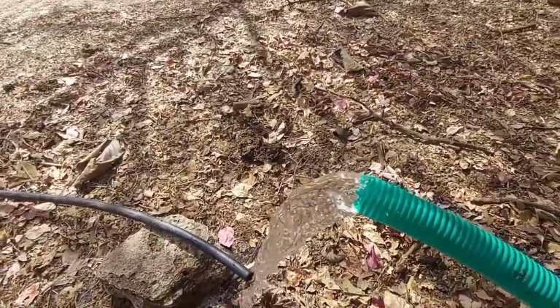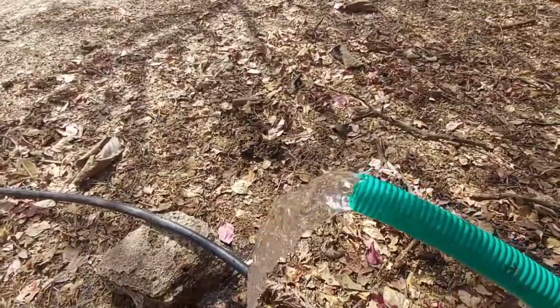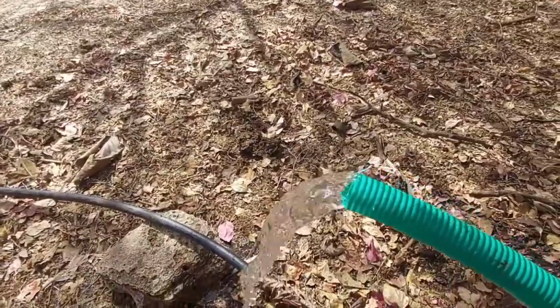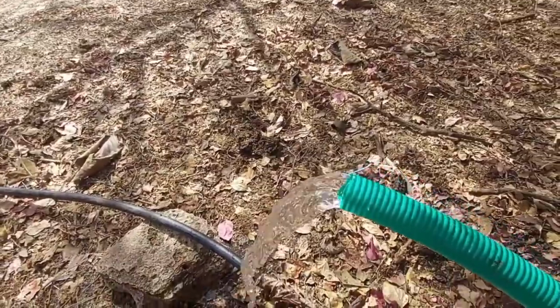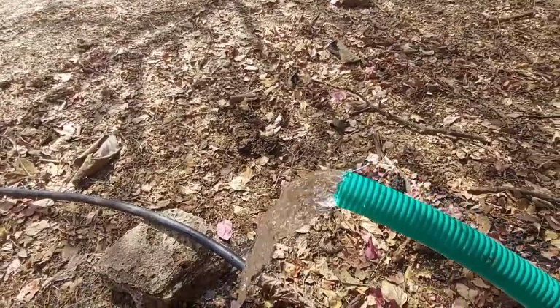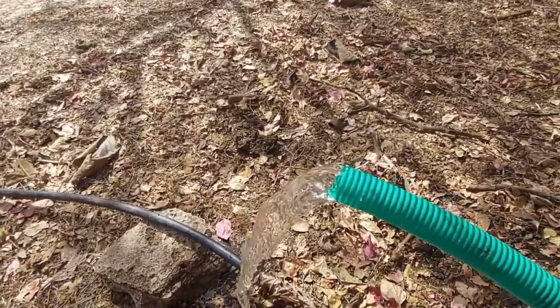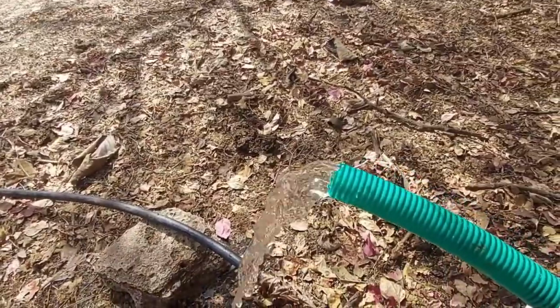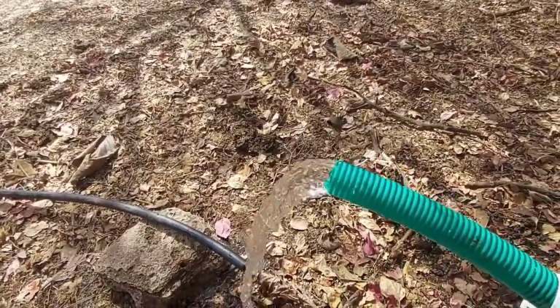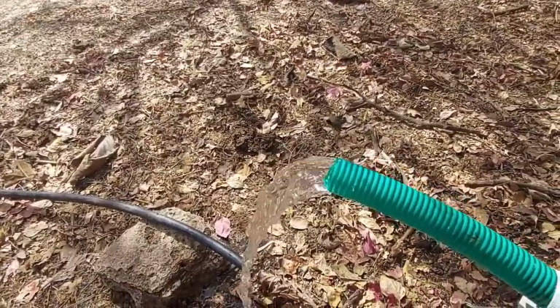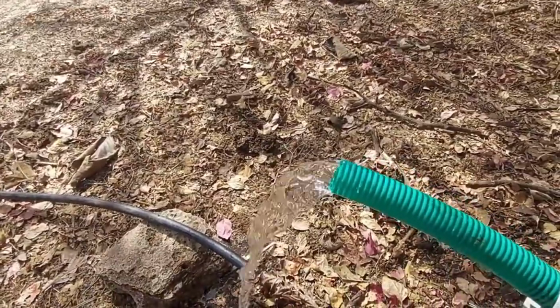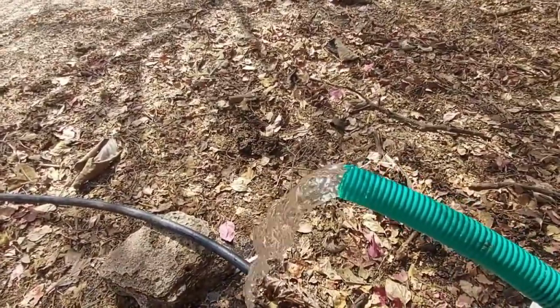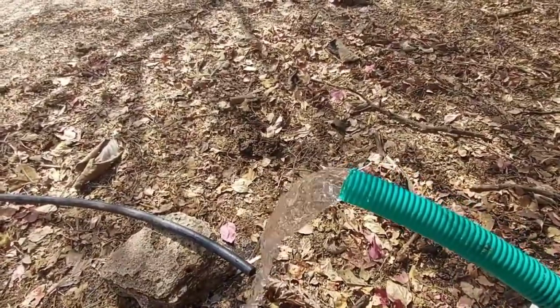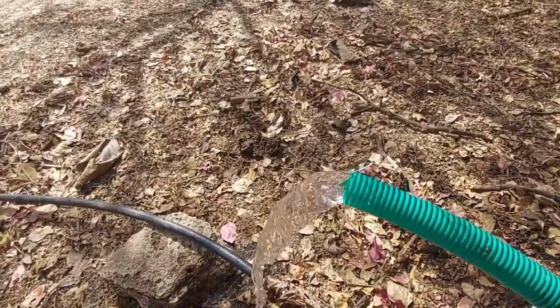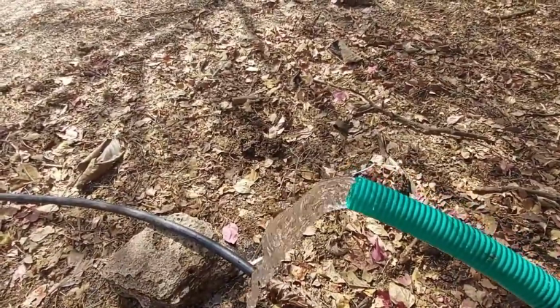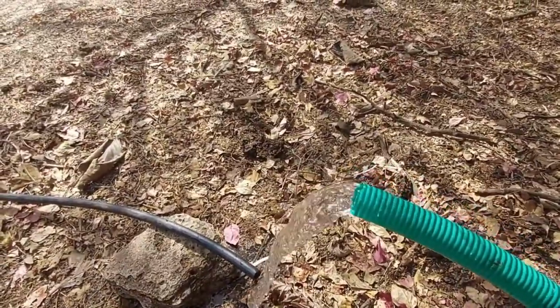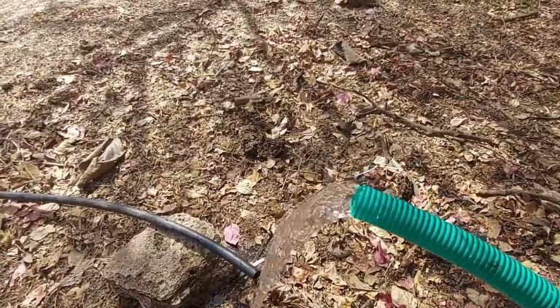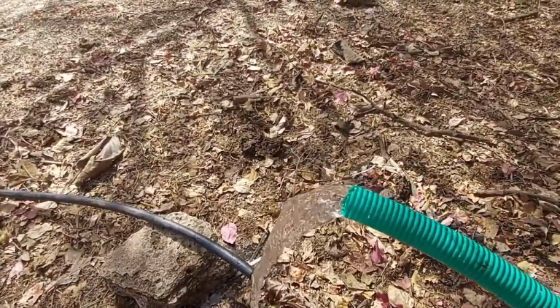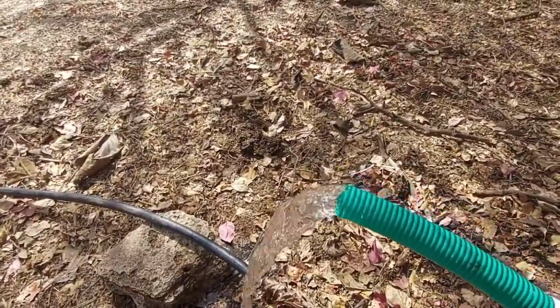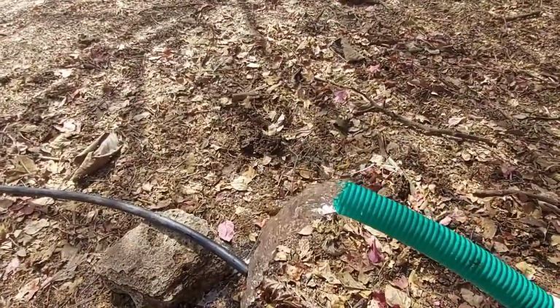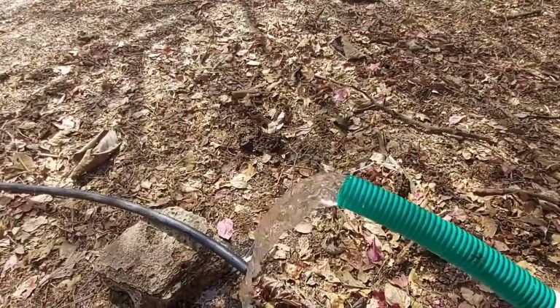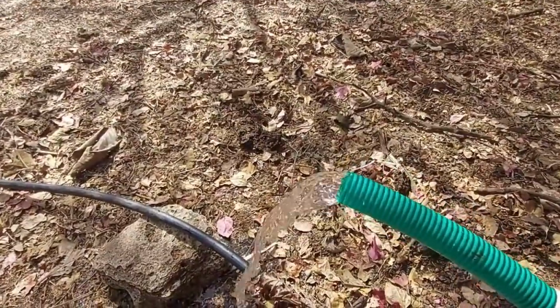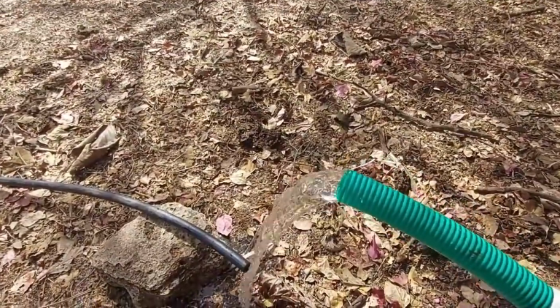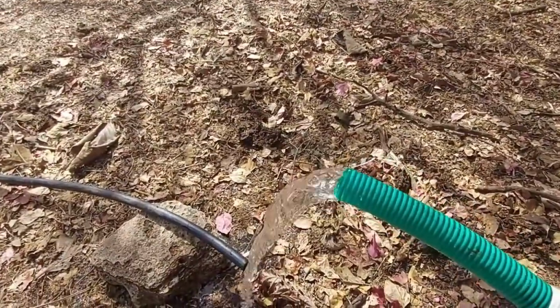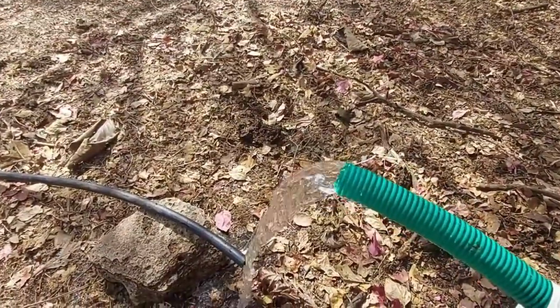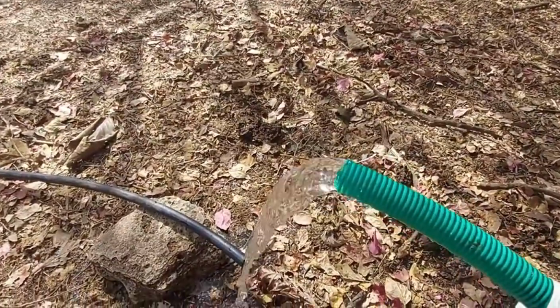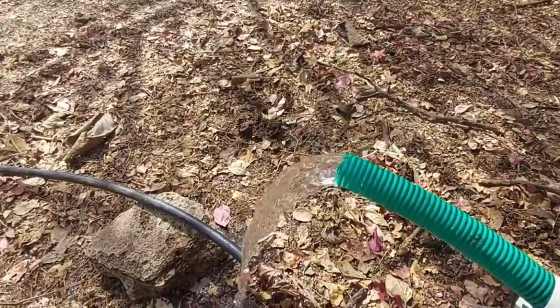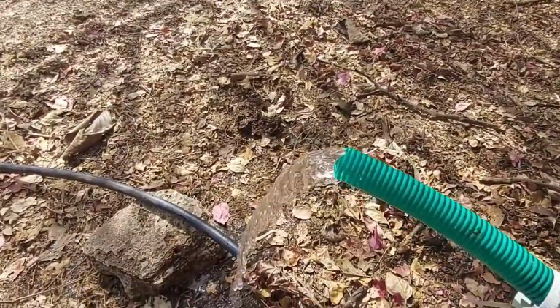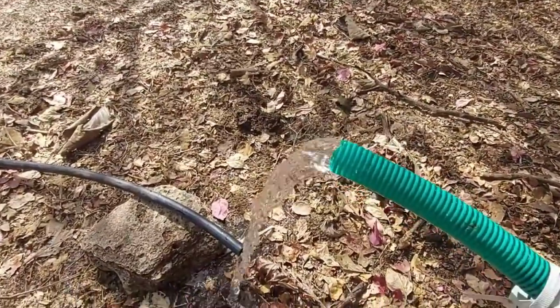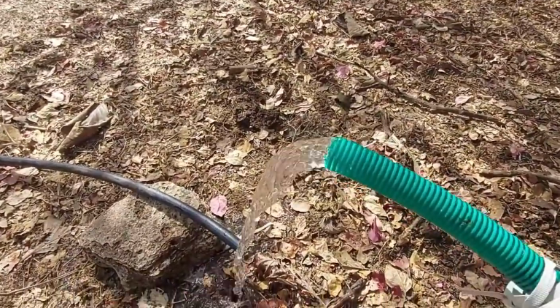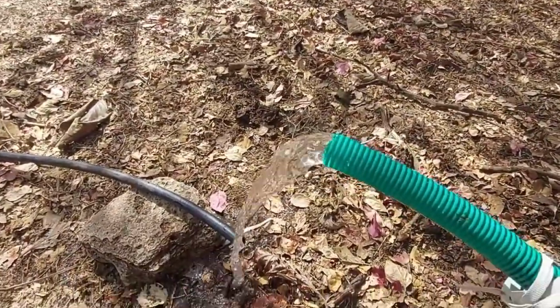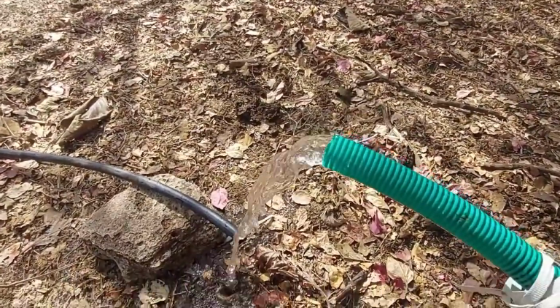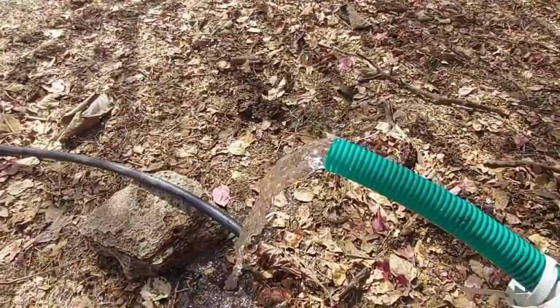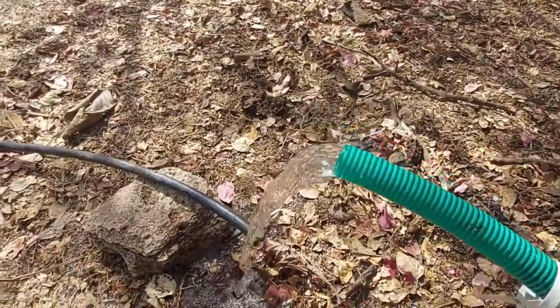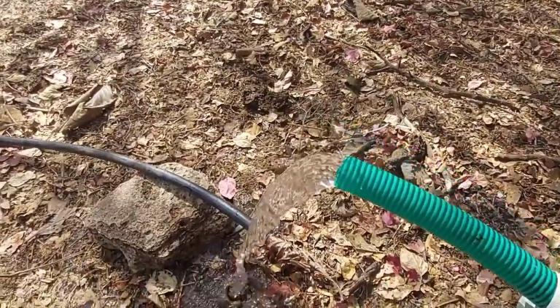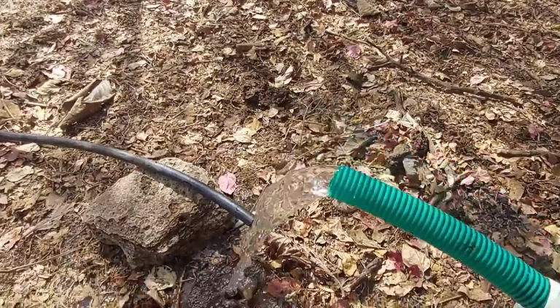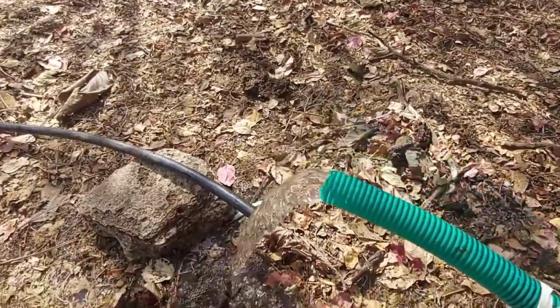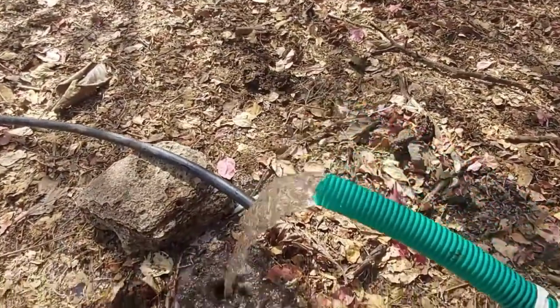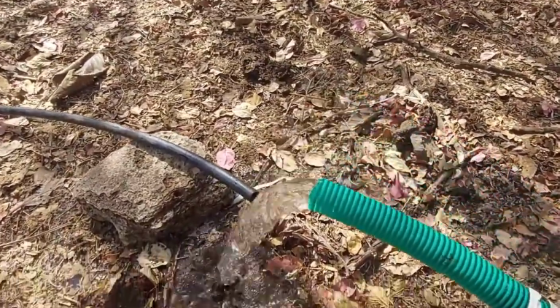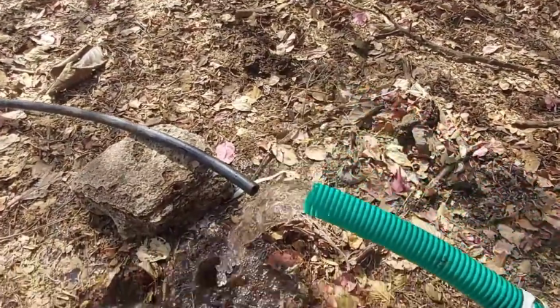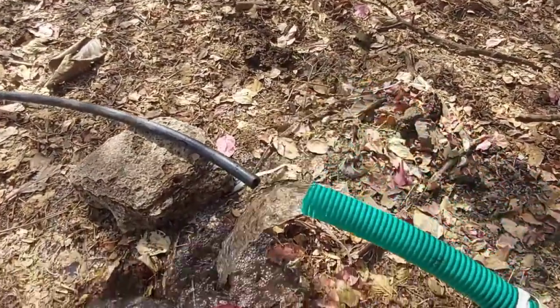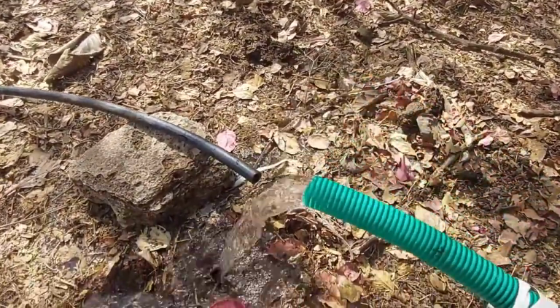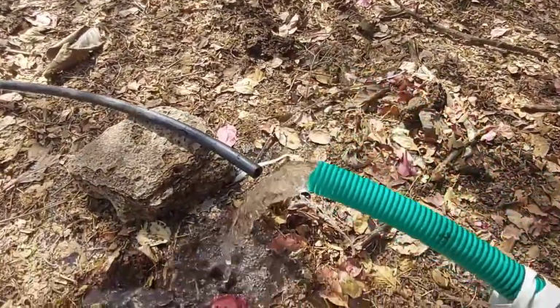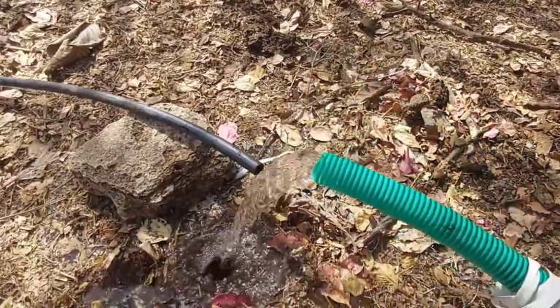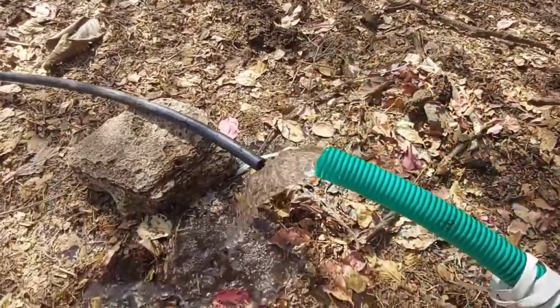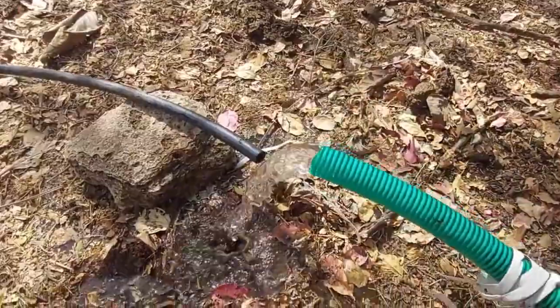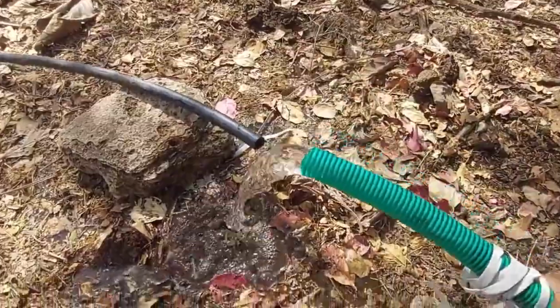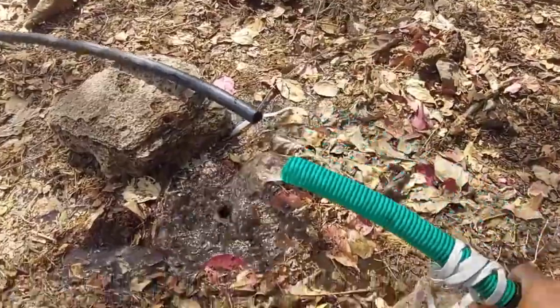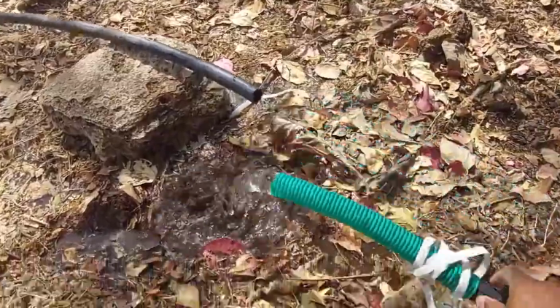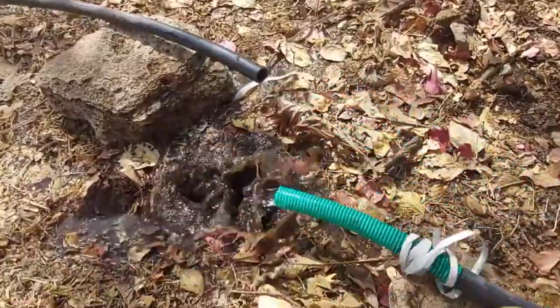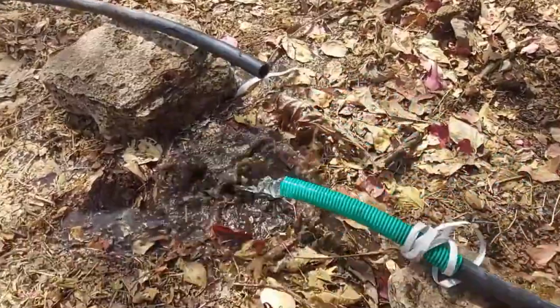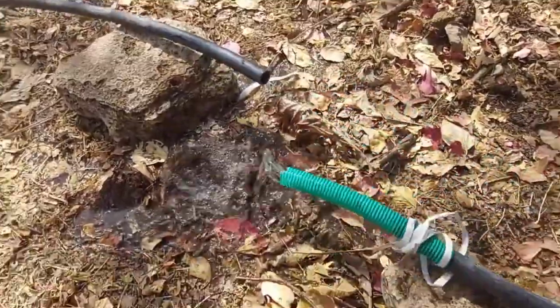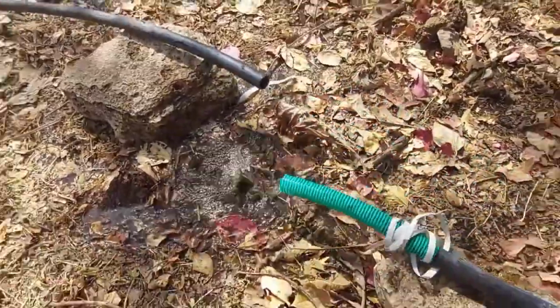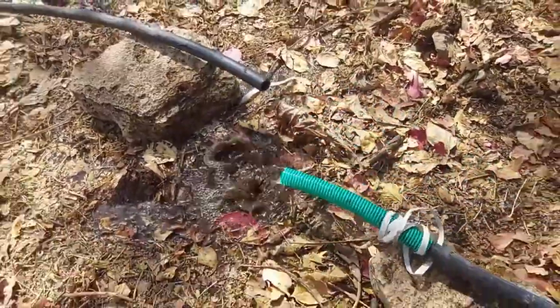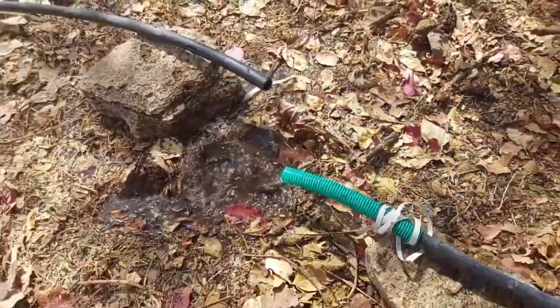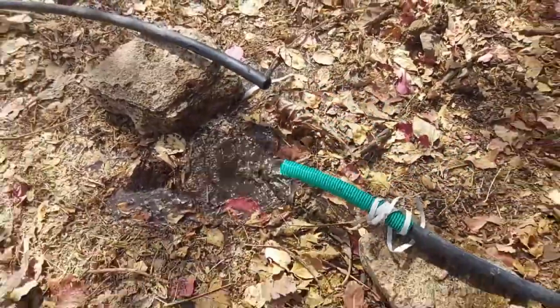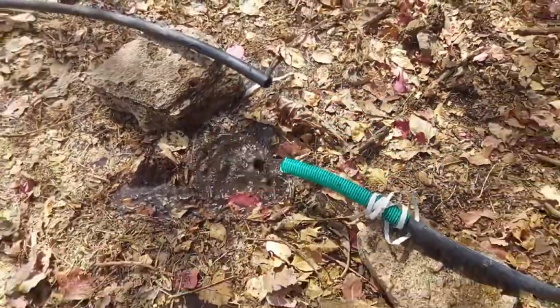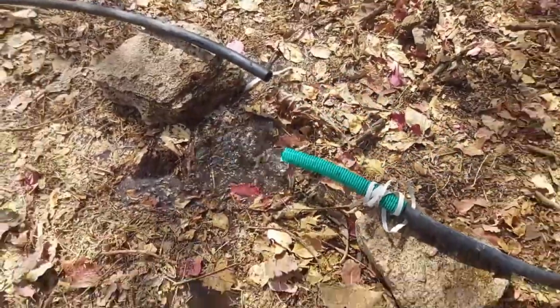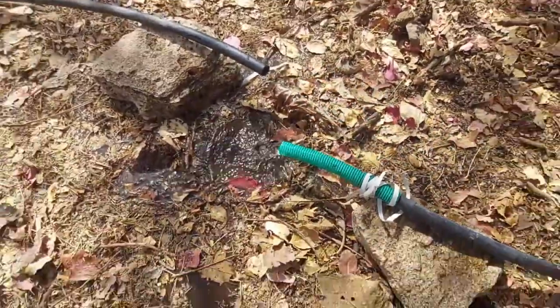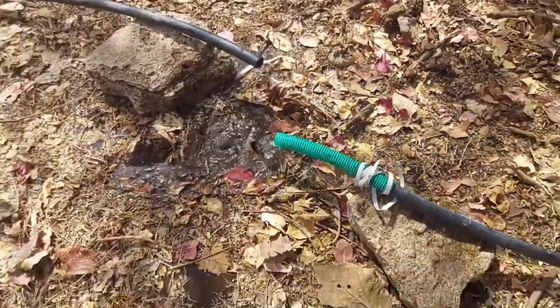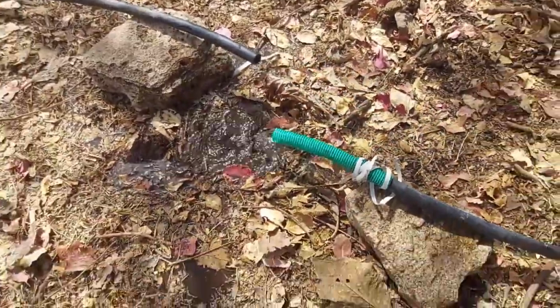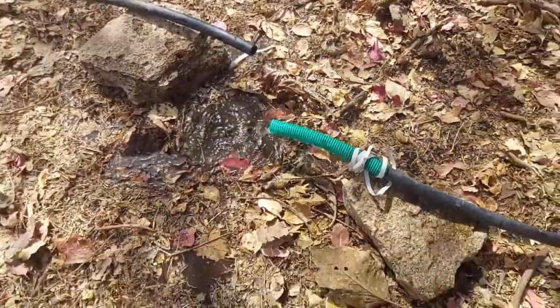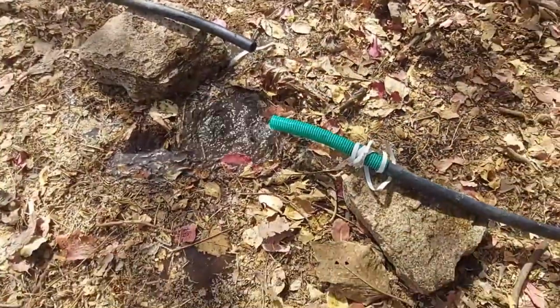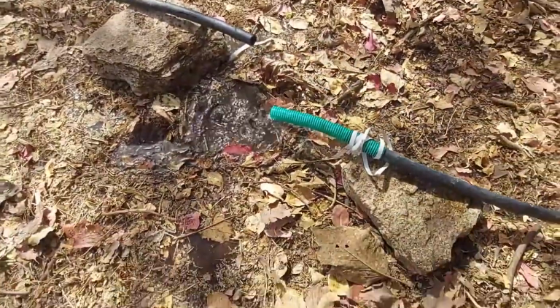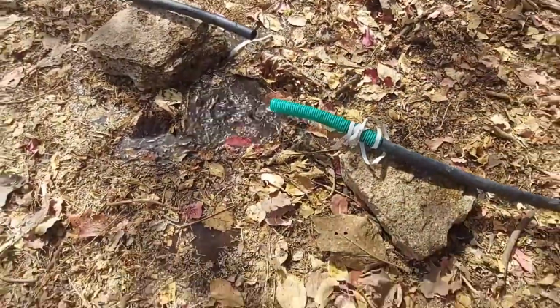This is our water output. Thanks for watching. Jai Hind.